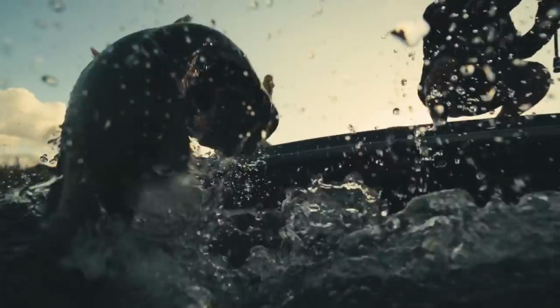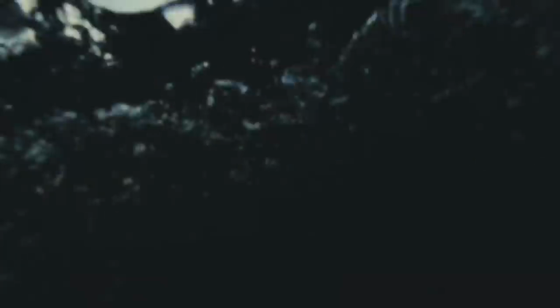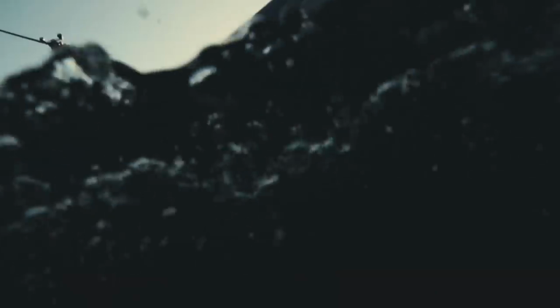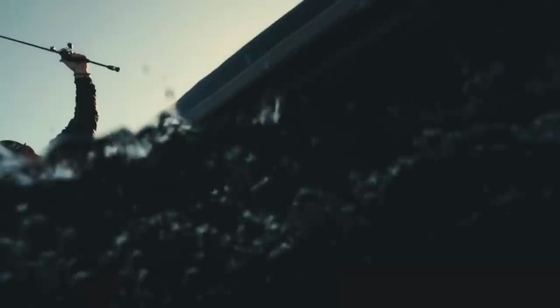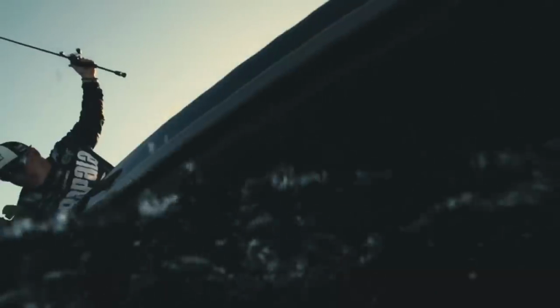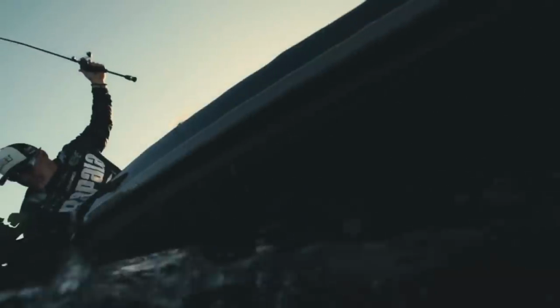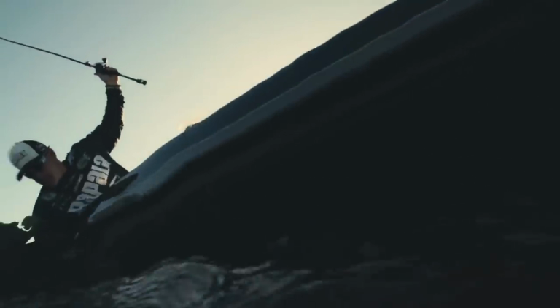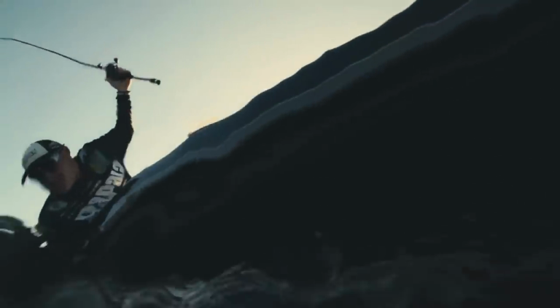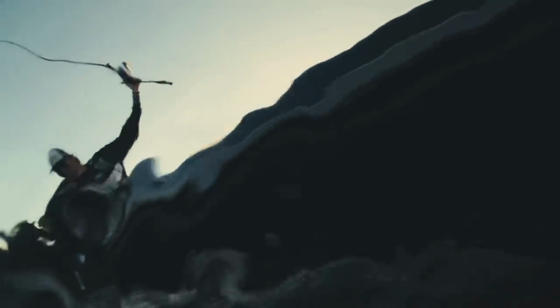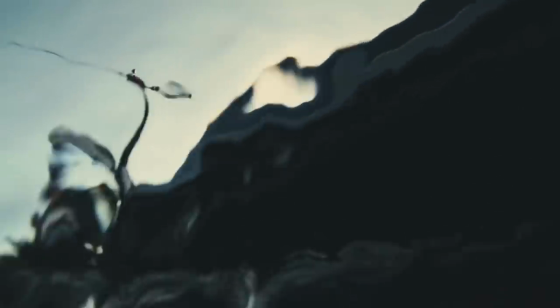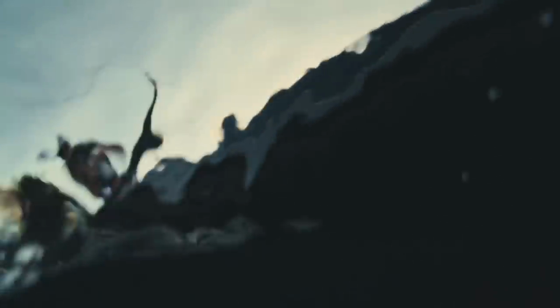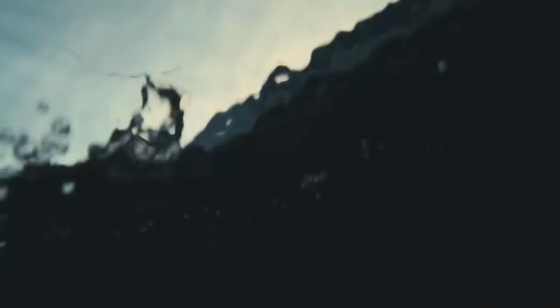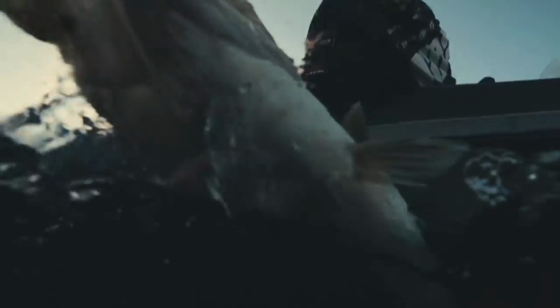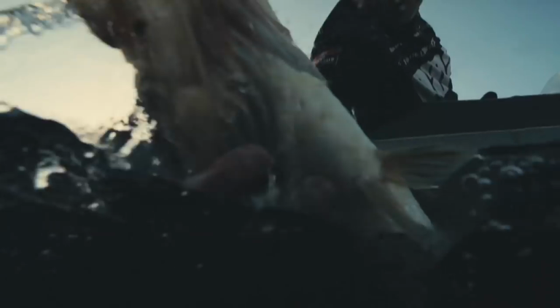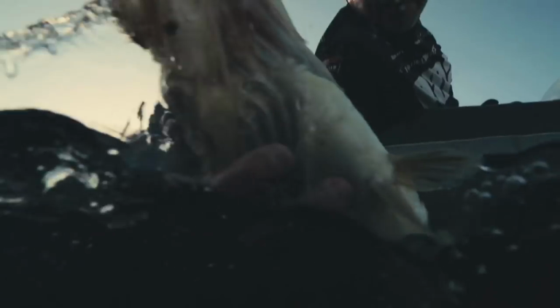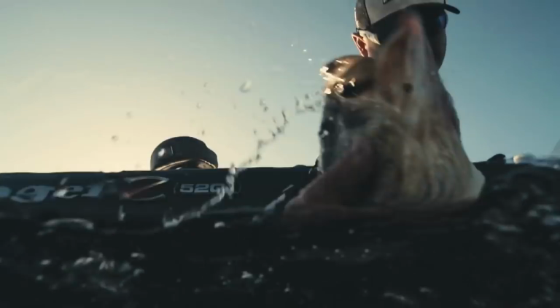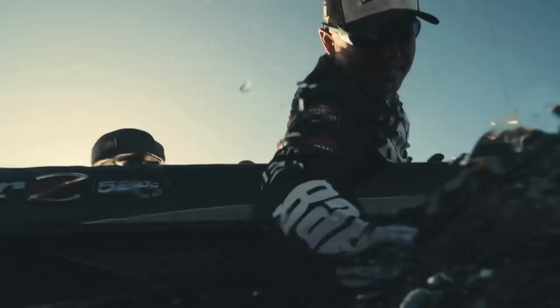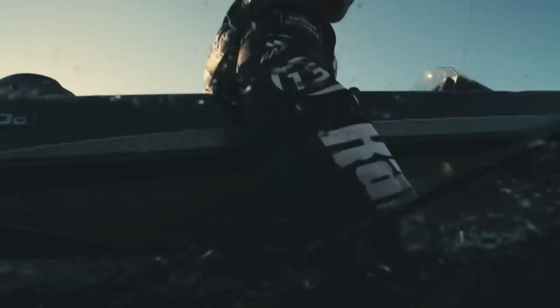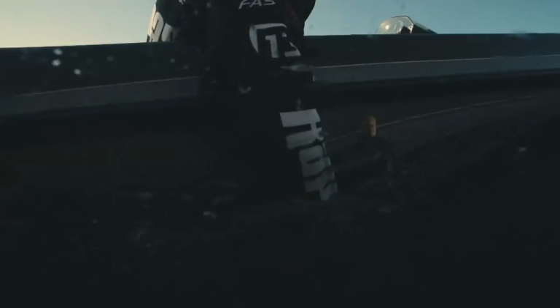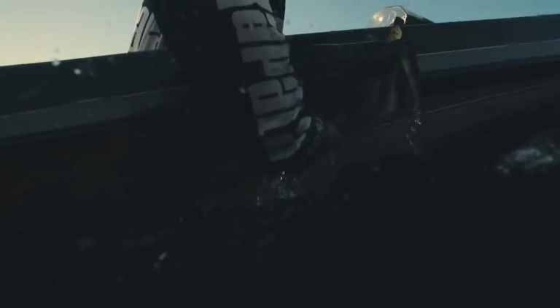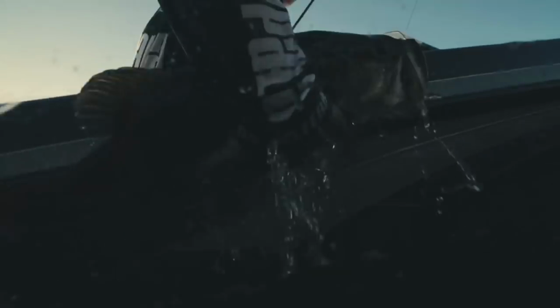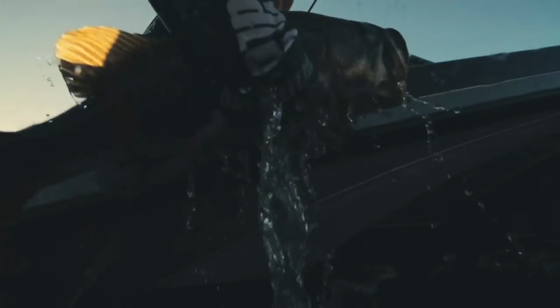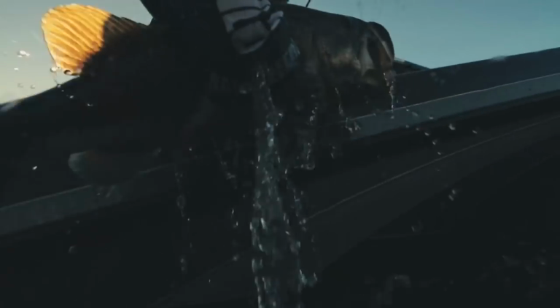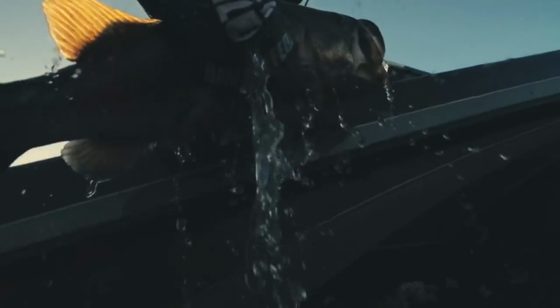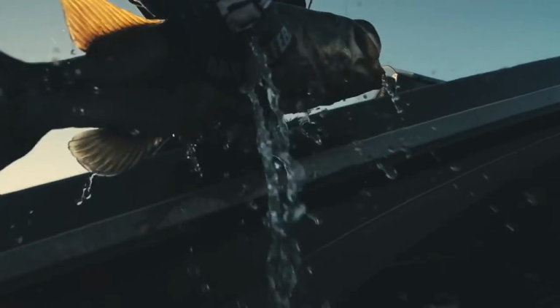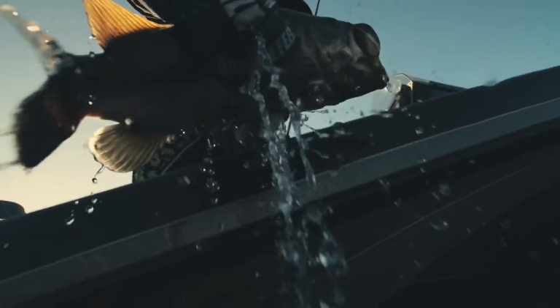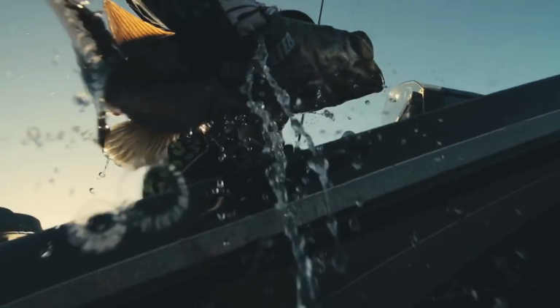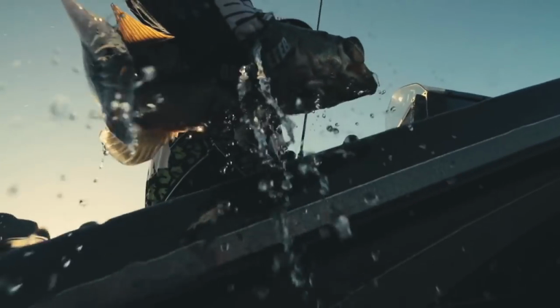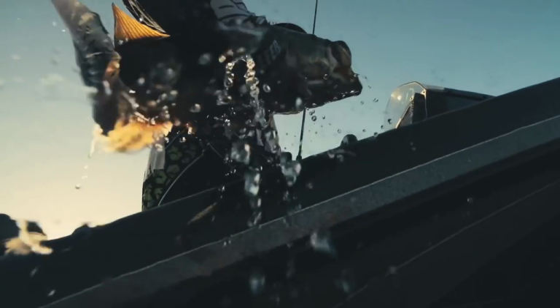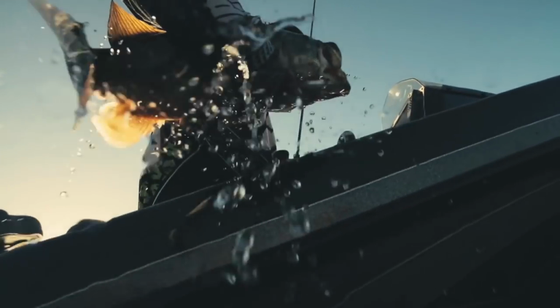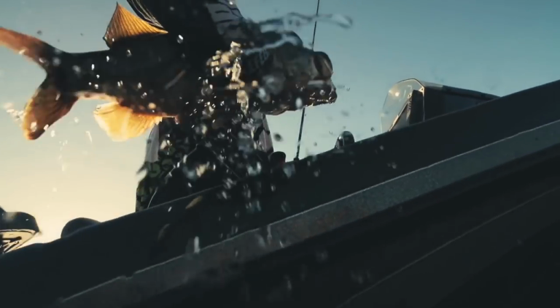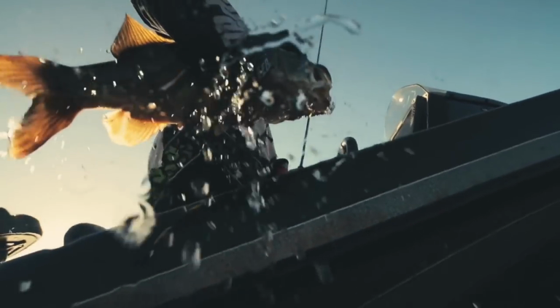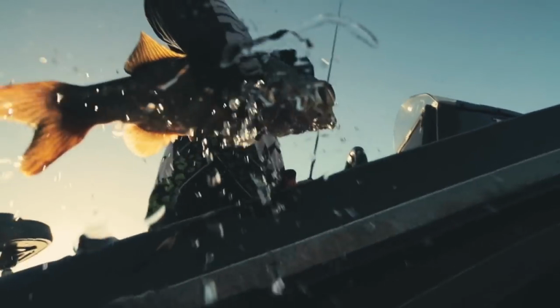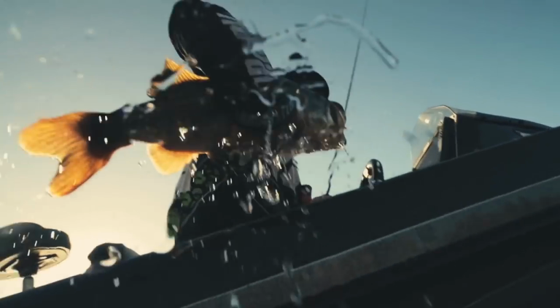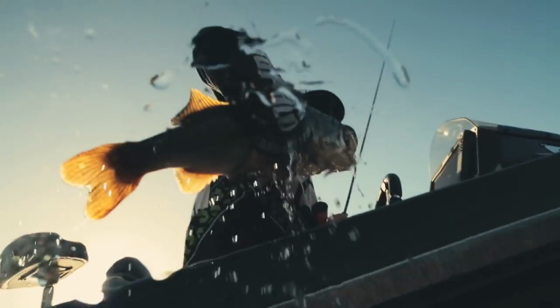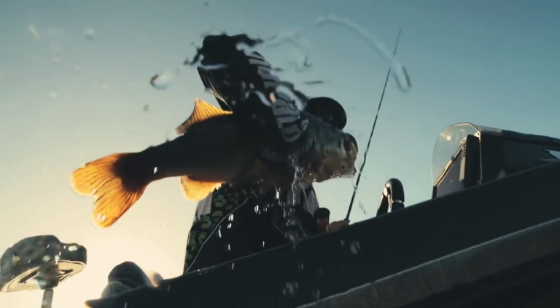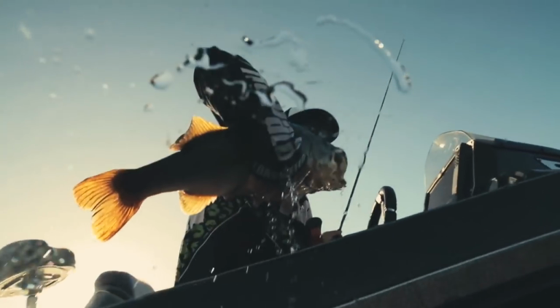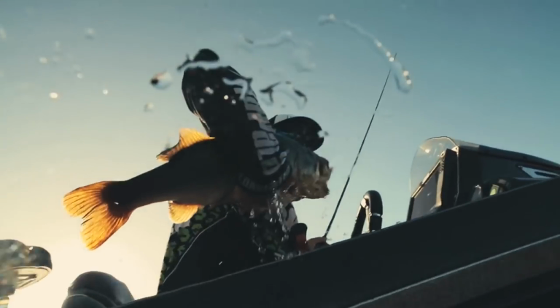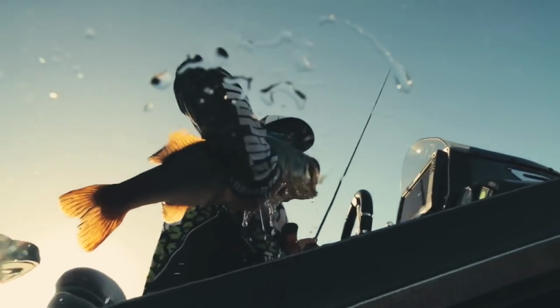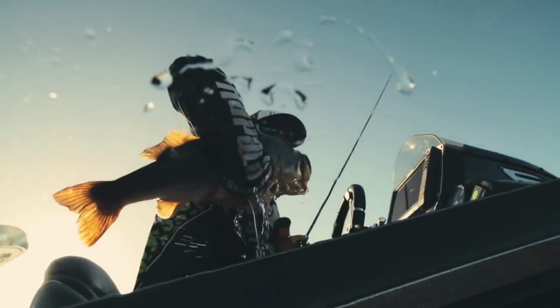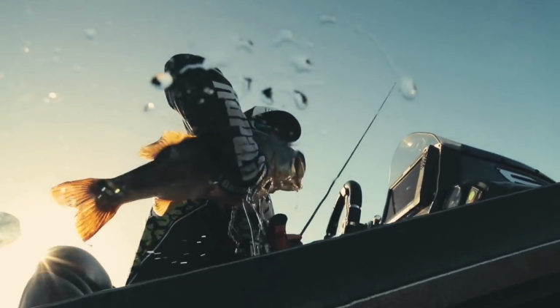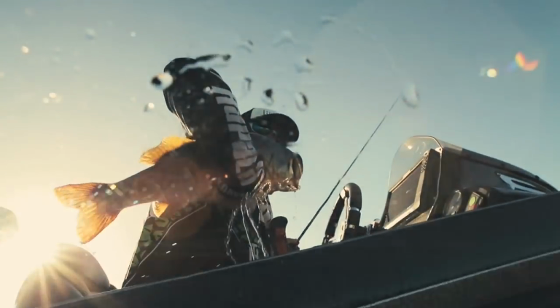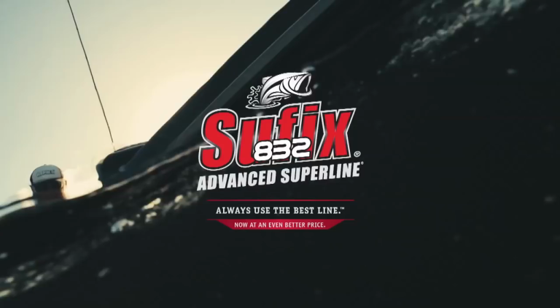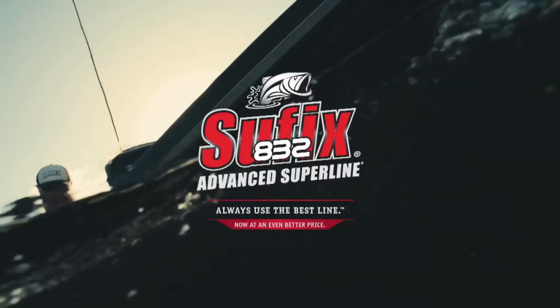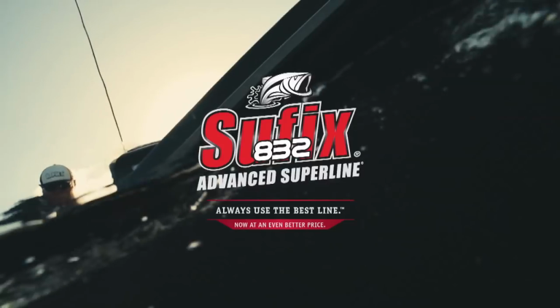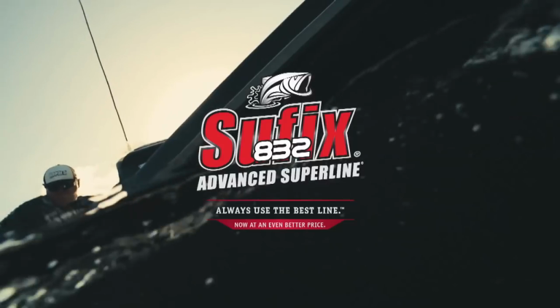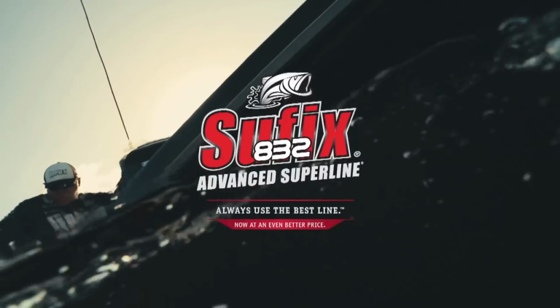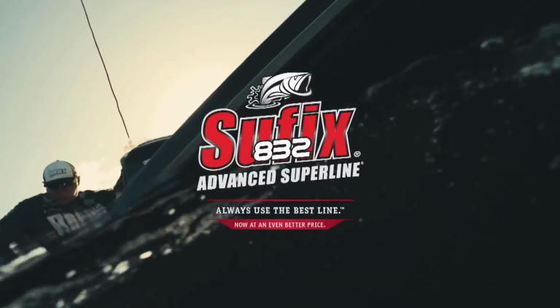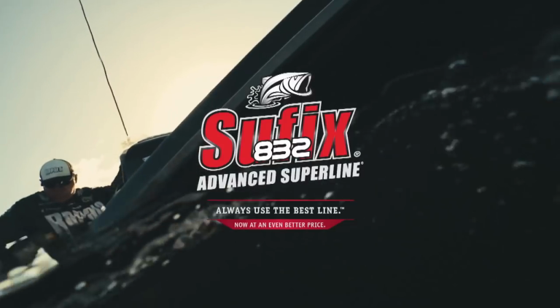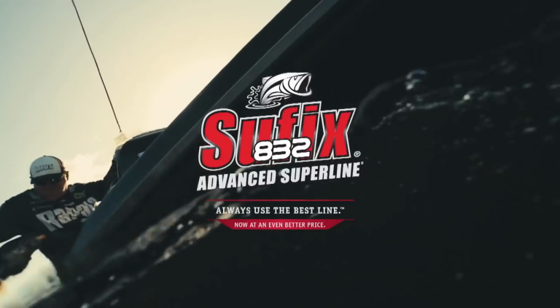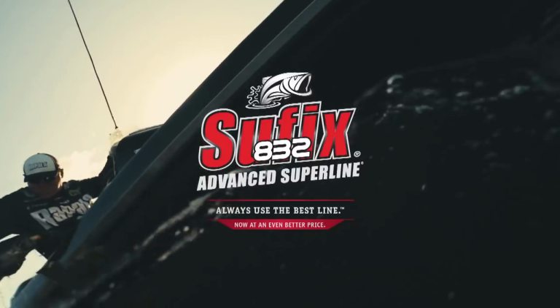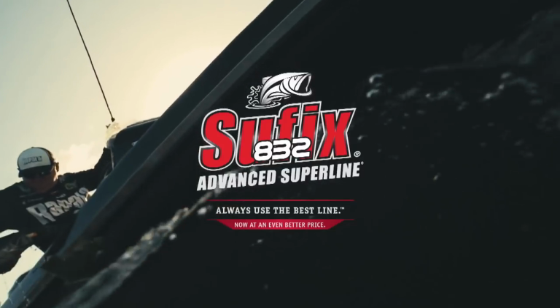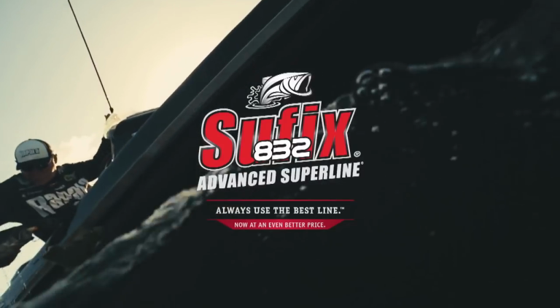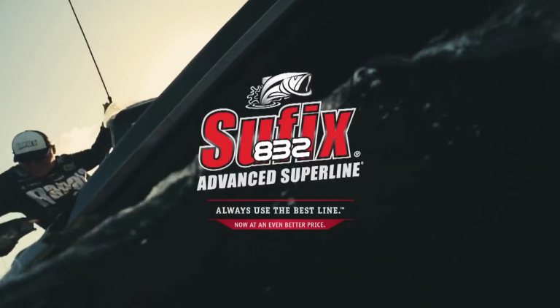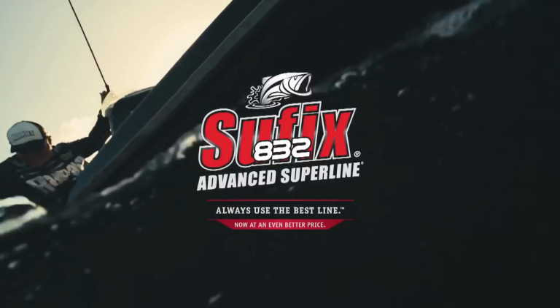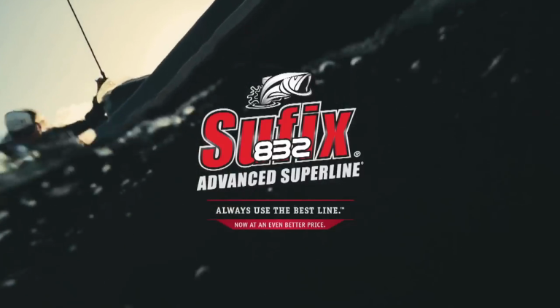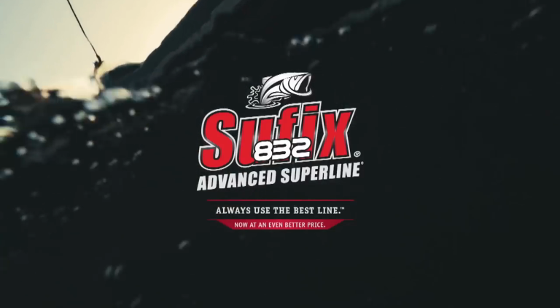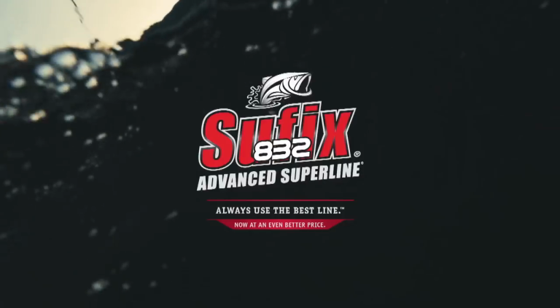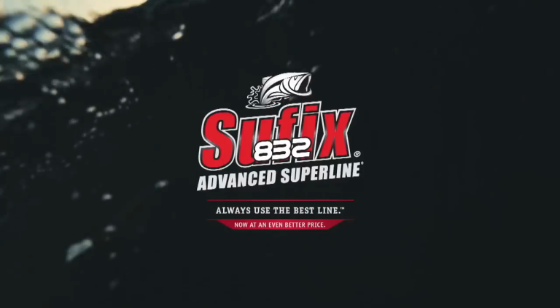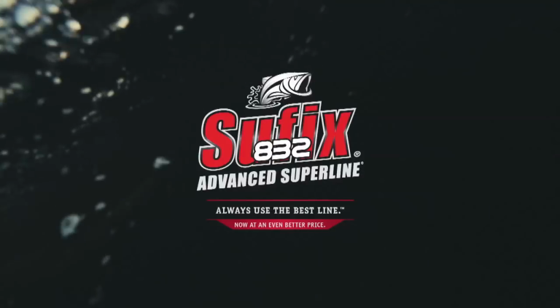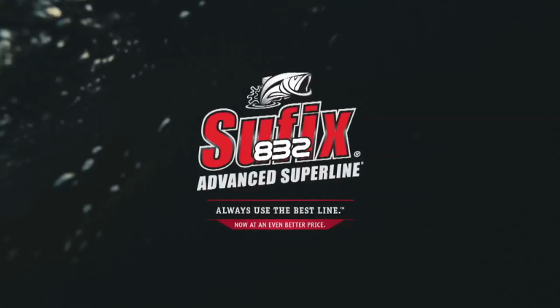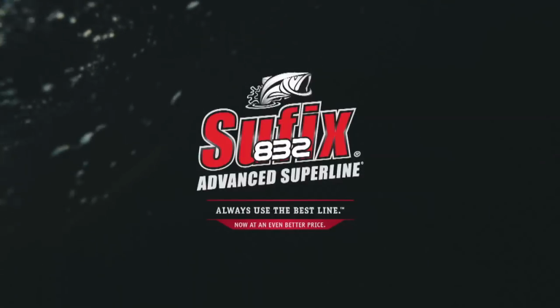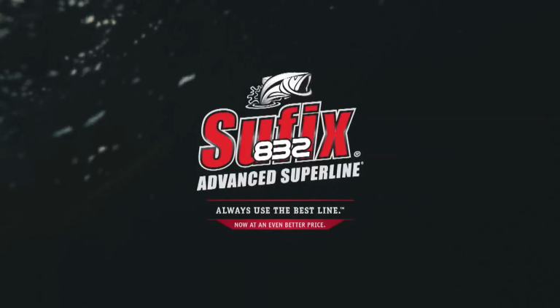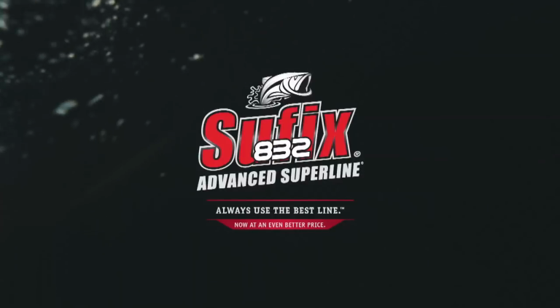When you're paid to put fish in the boat, you don't mess around with the thing that puts fish in the boat. Always use the best line.